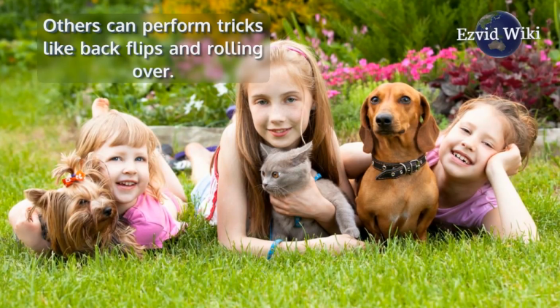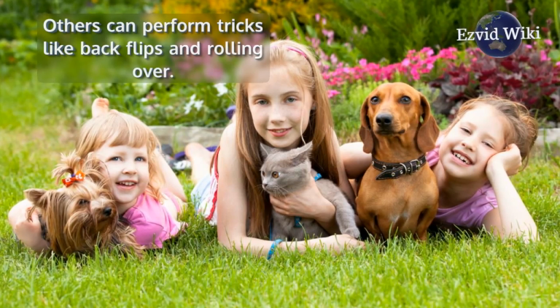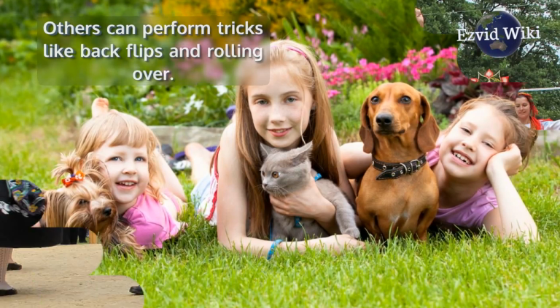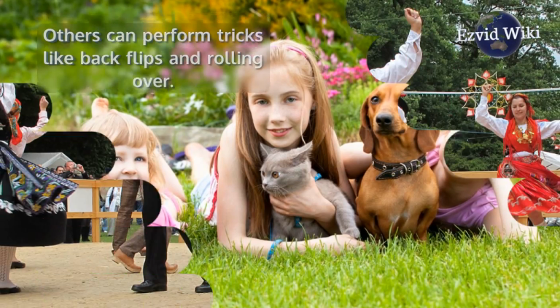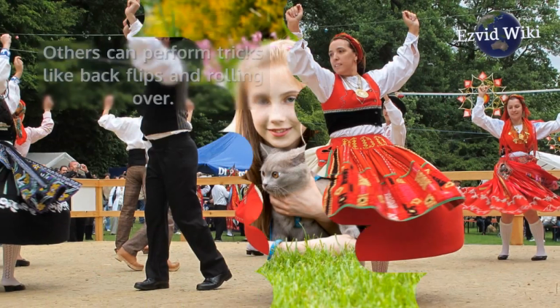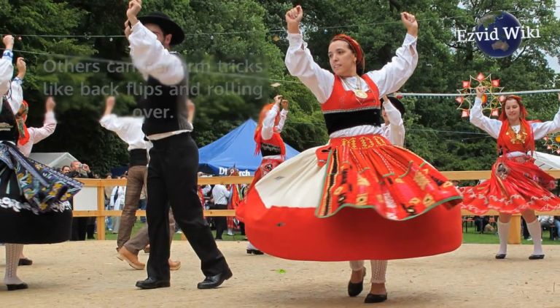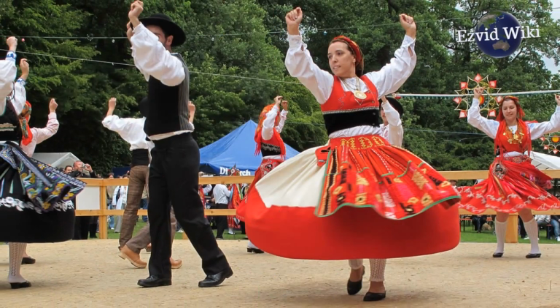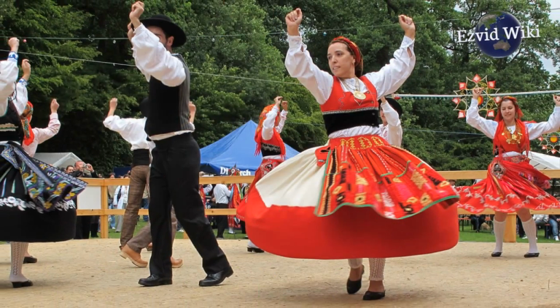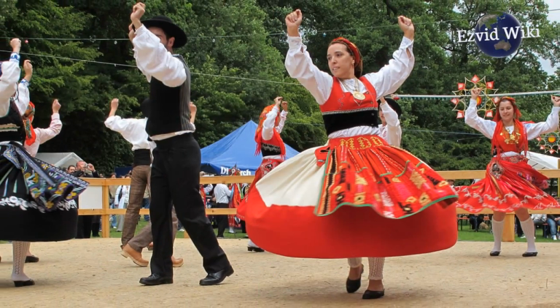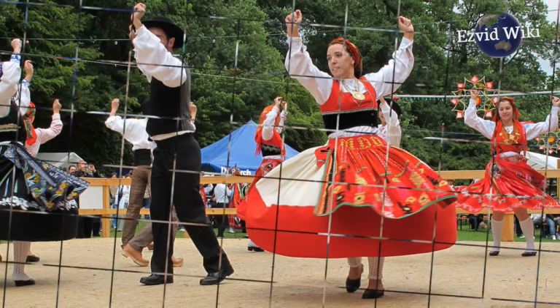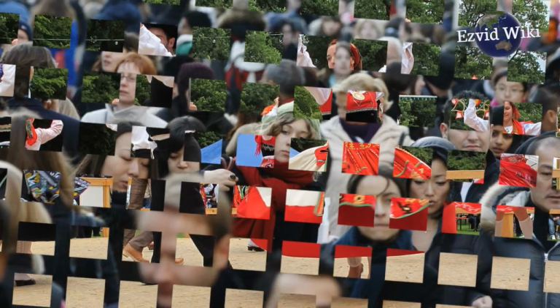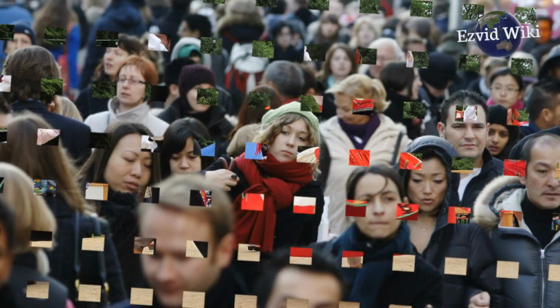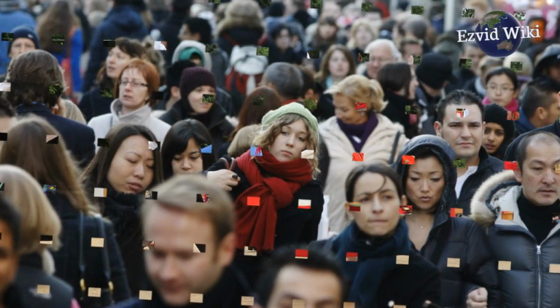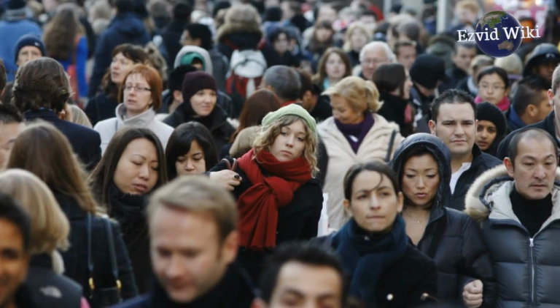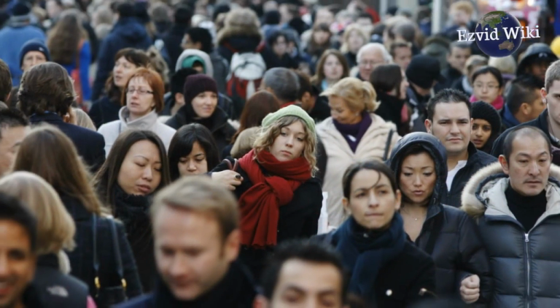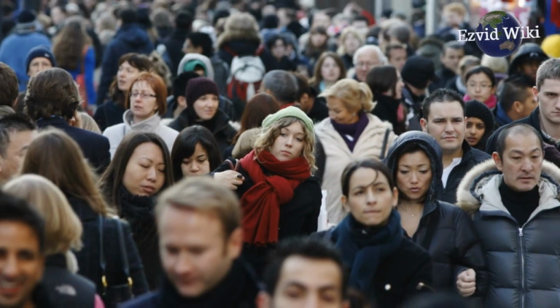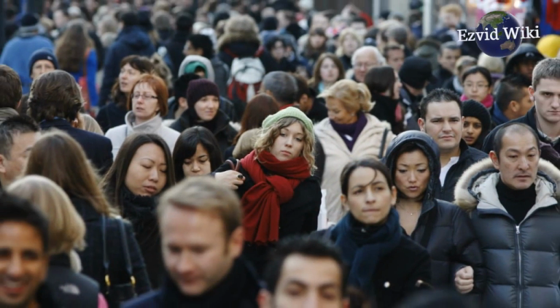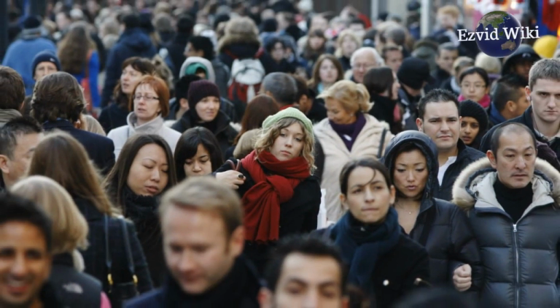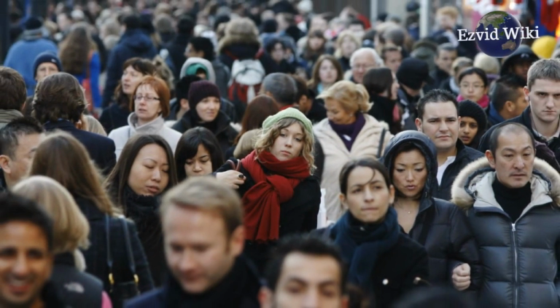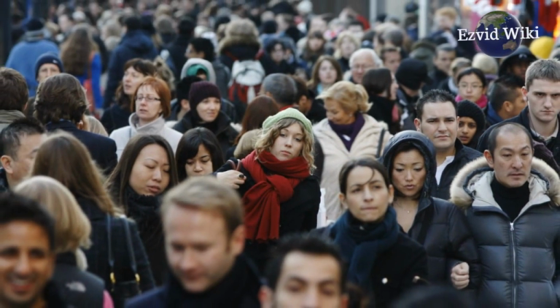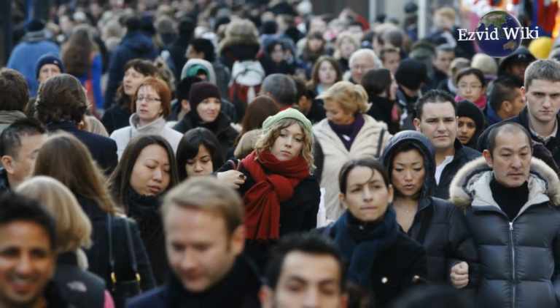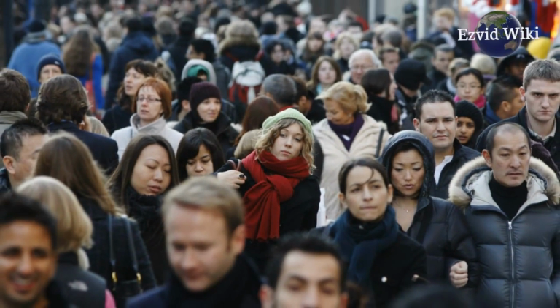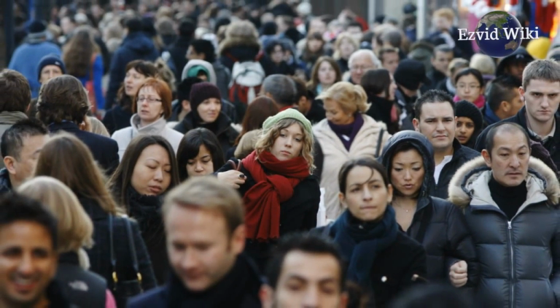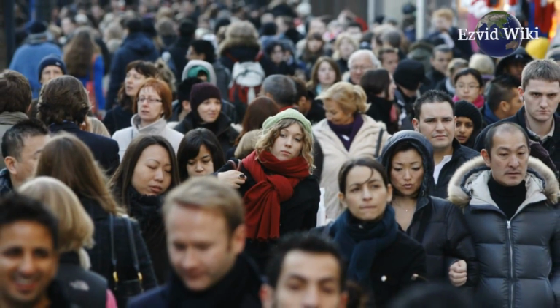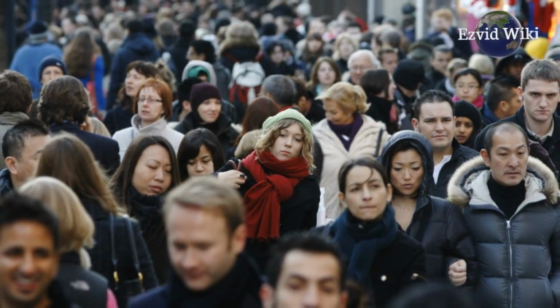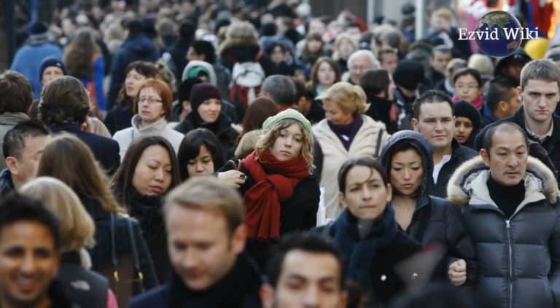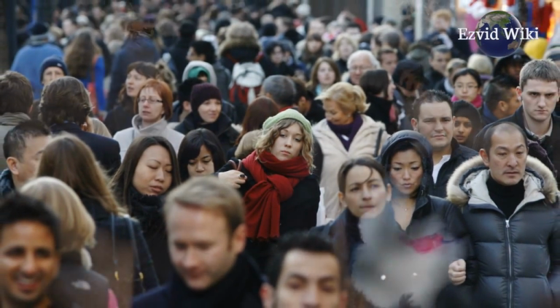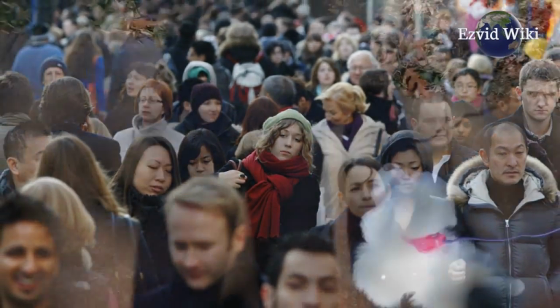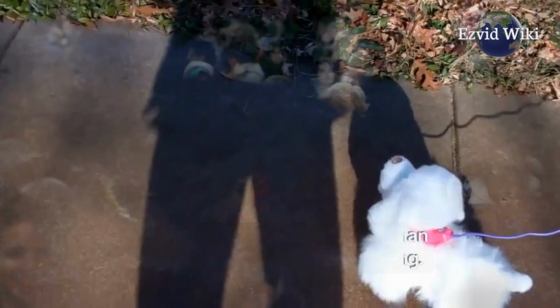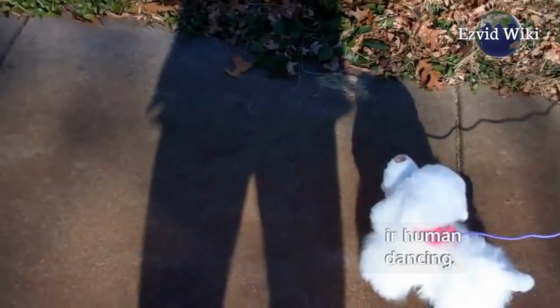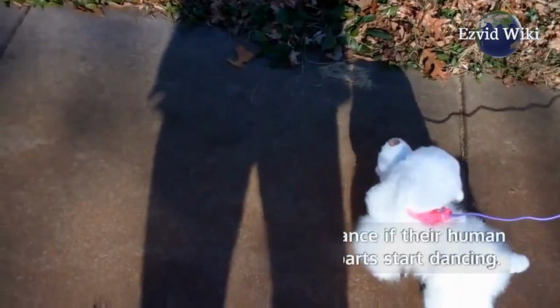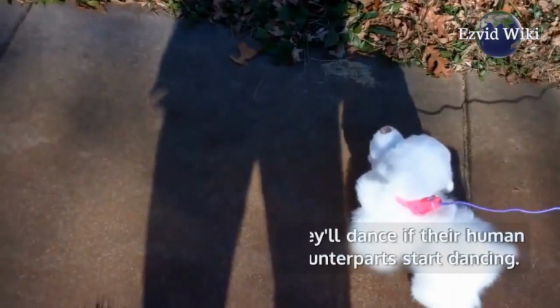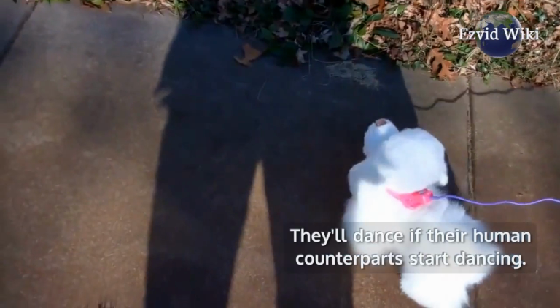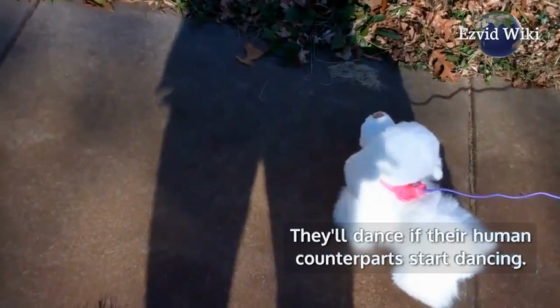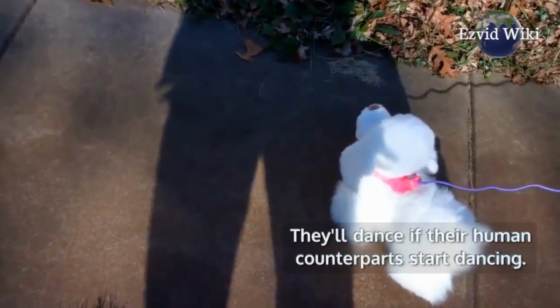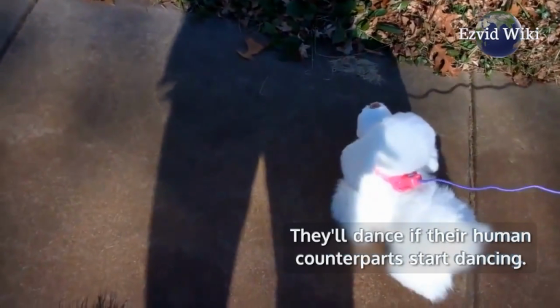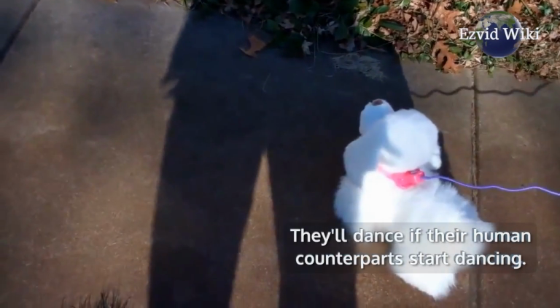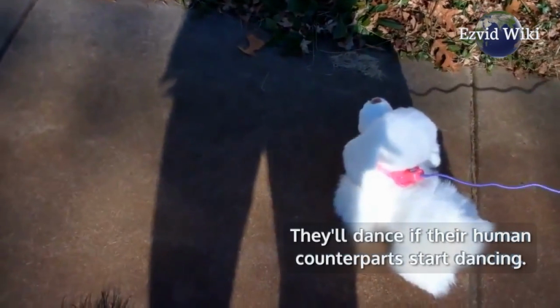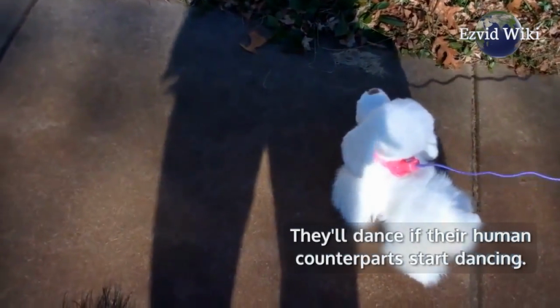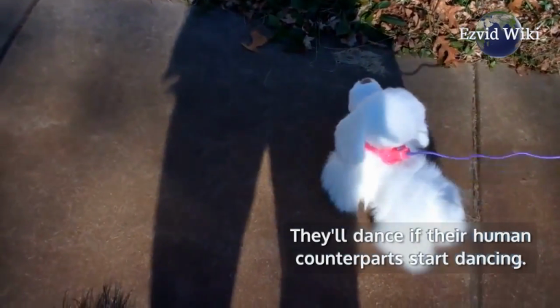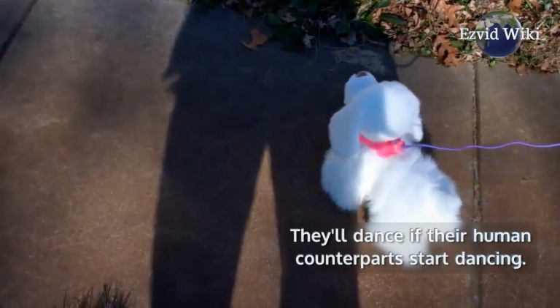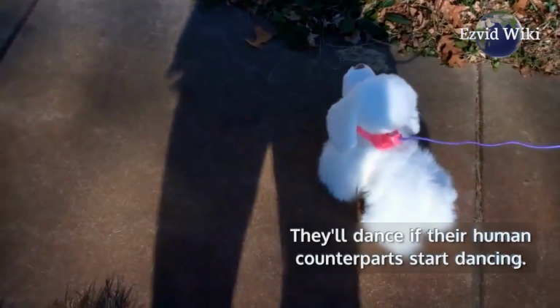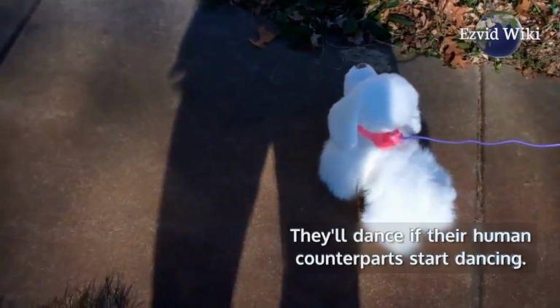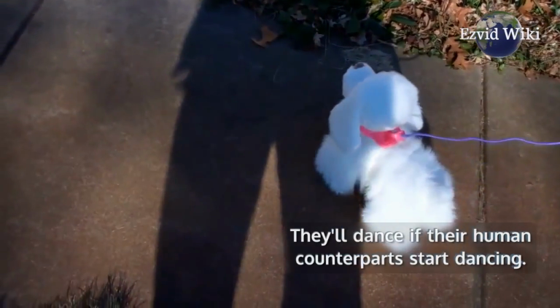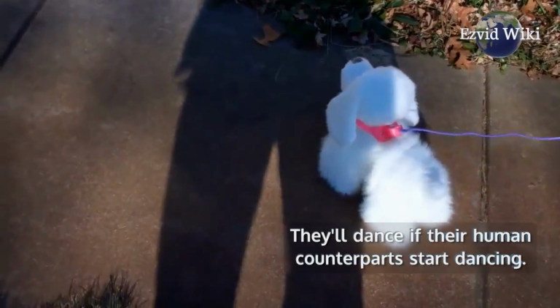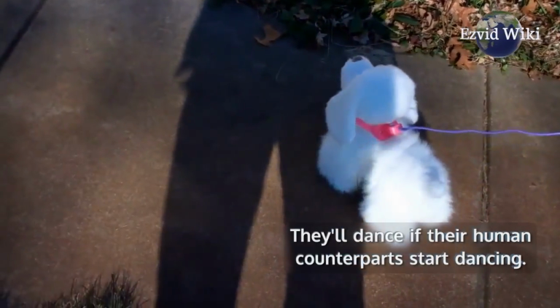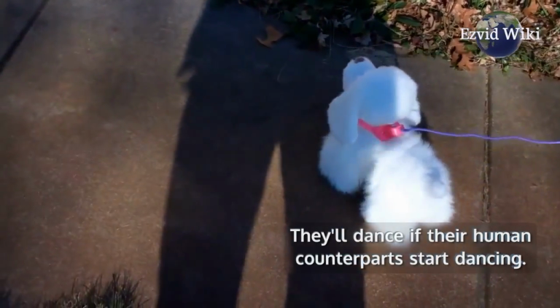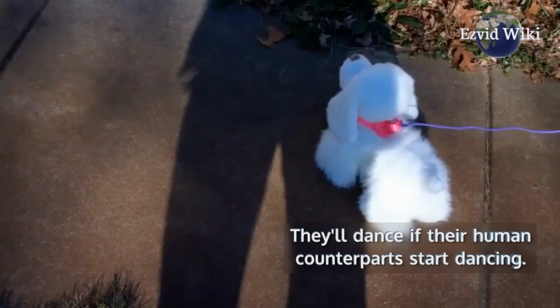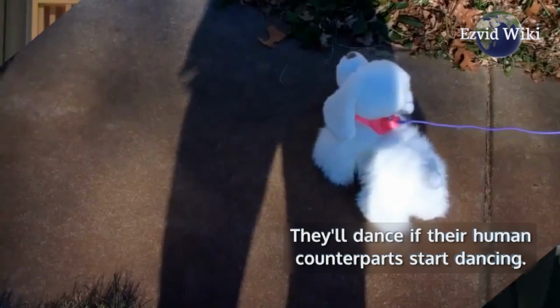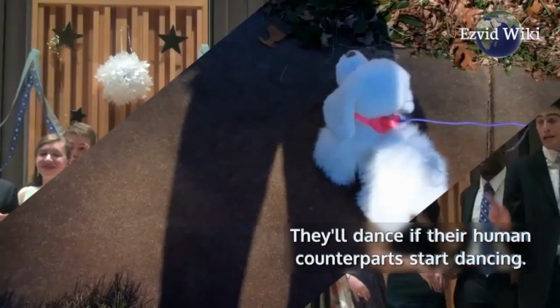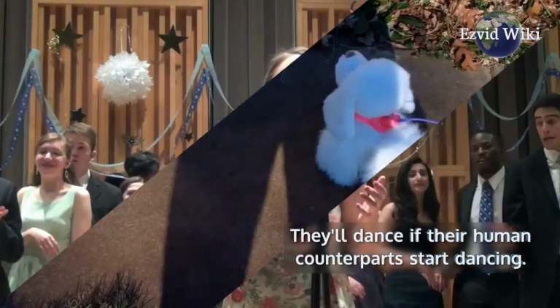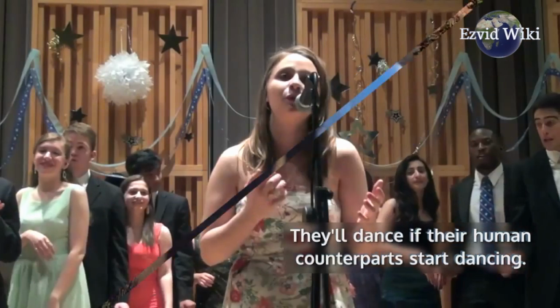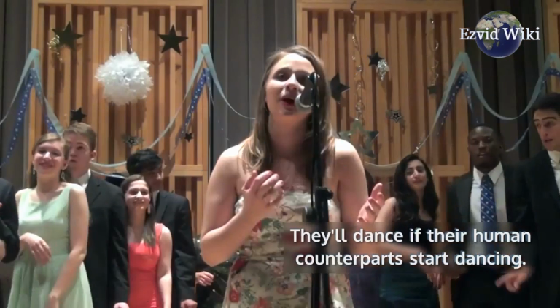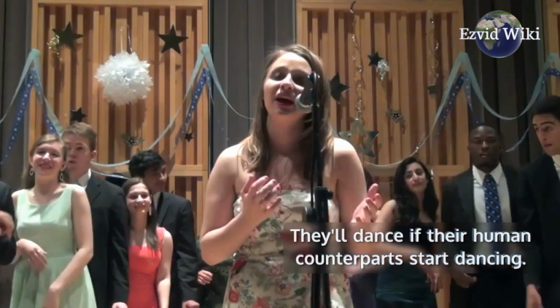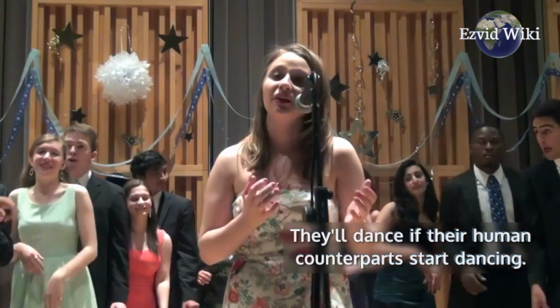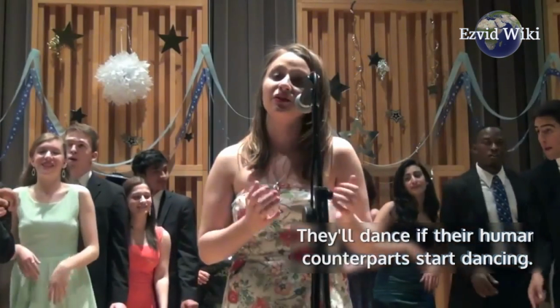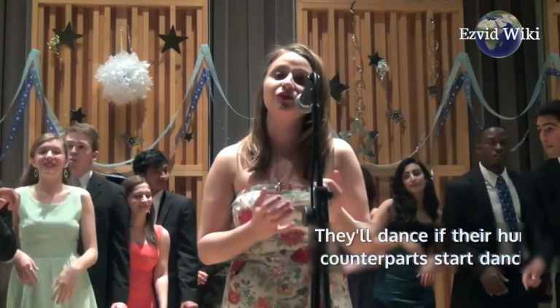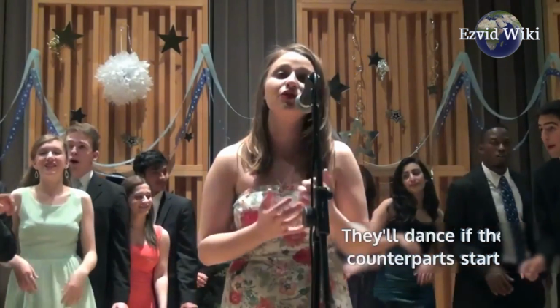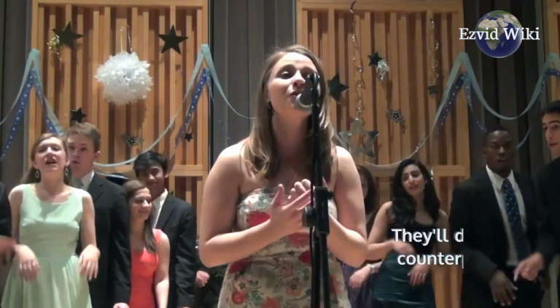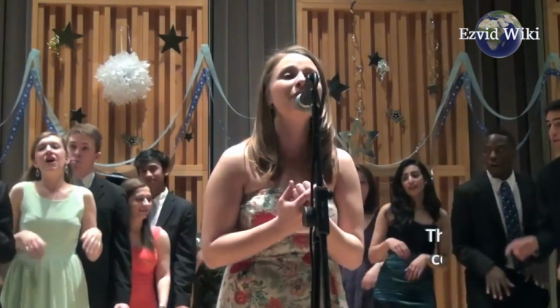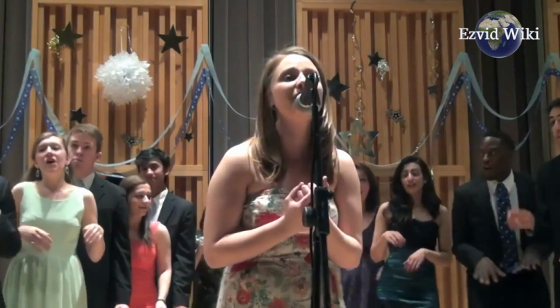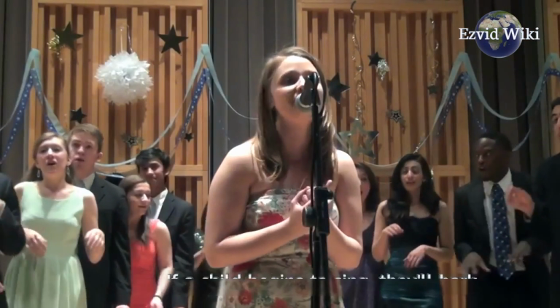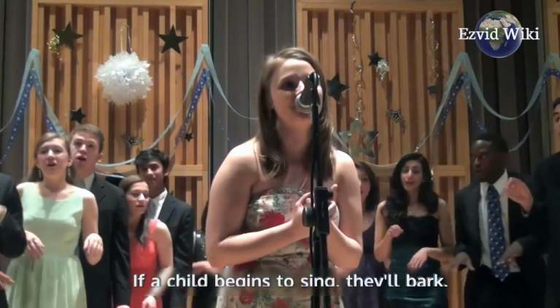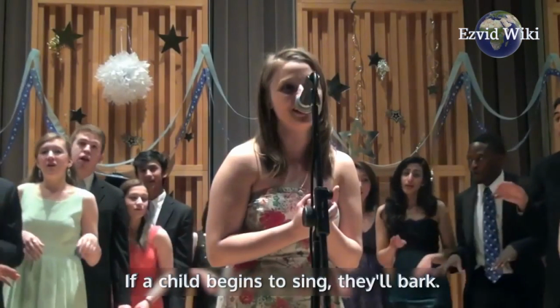They'll dance if their human counterparts start dancing. If a child begins to sing, they'll bark.